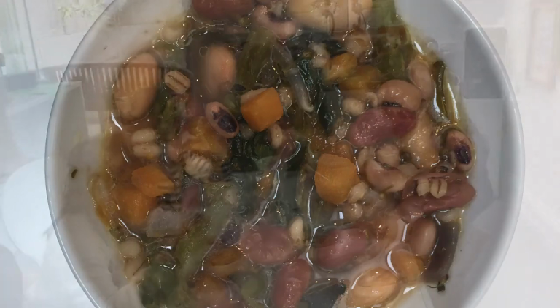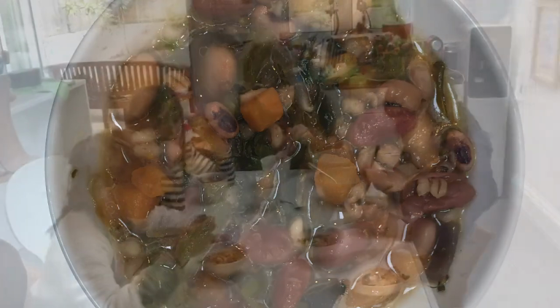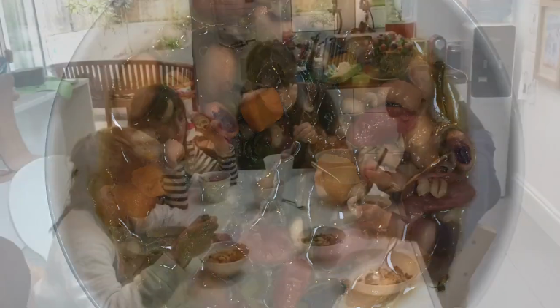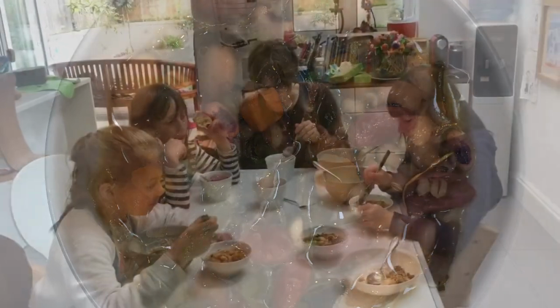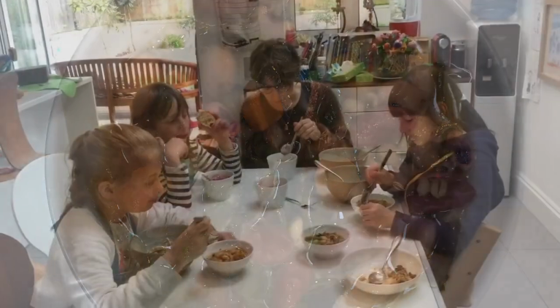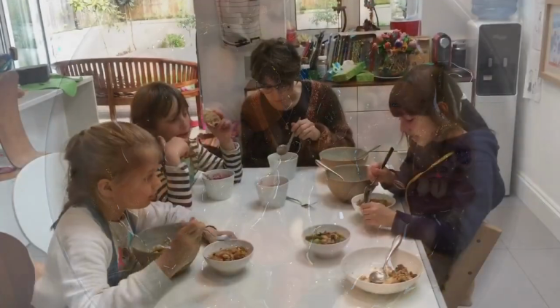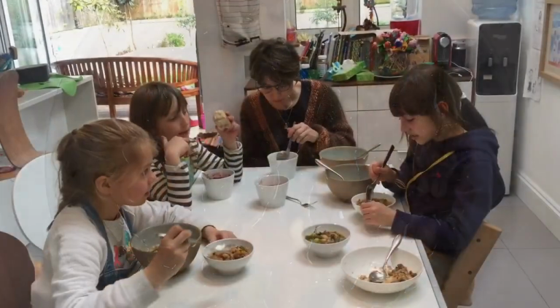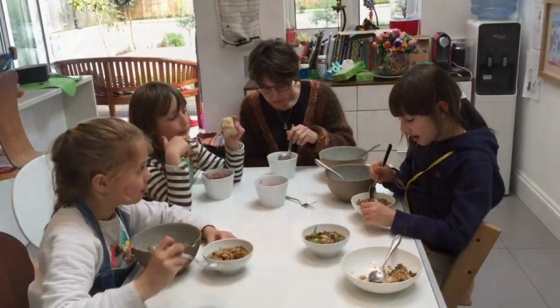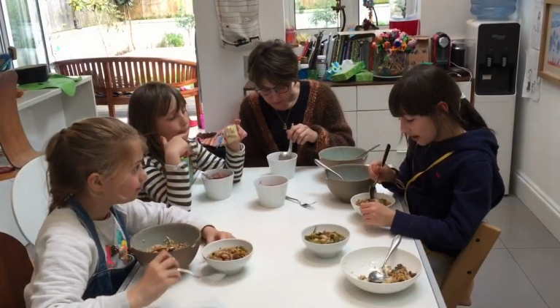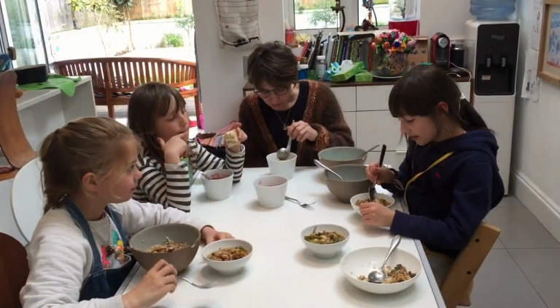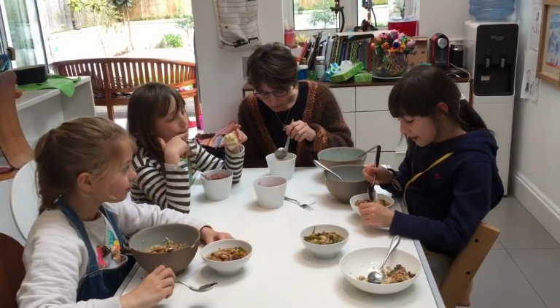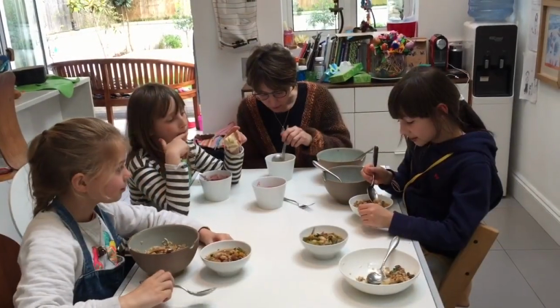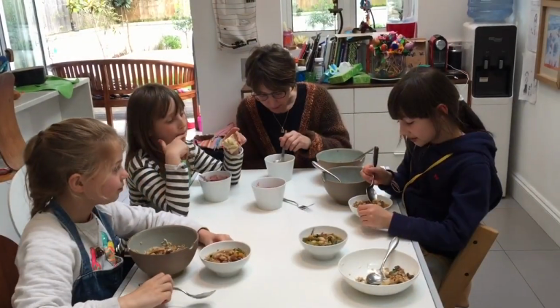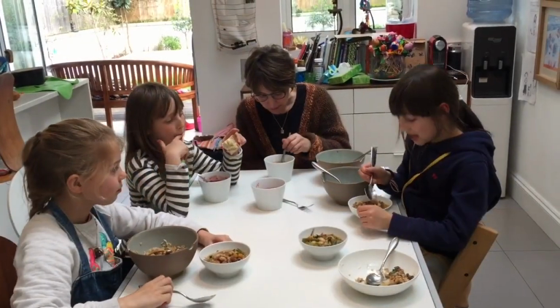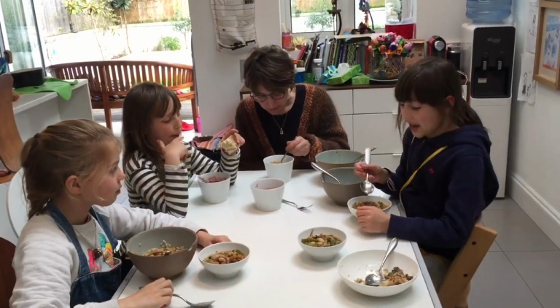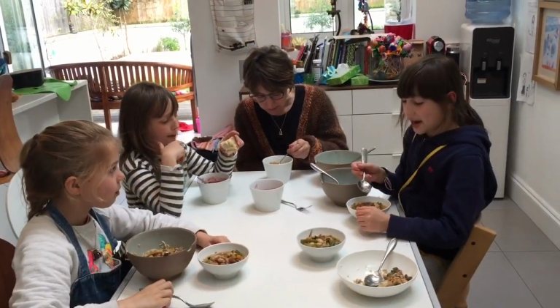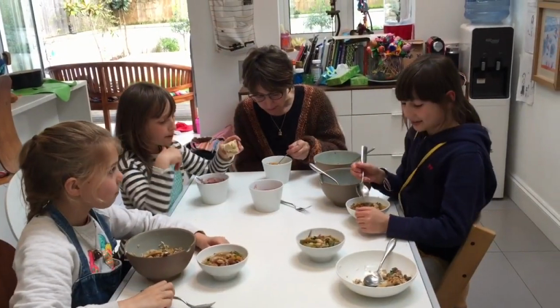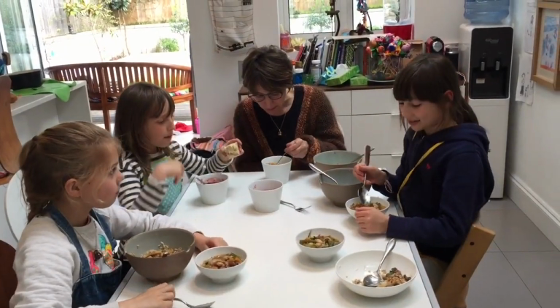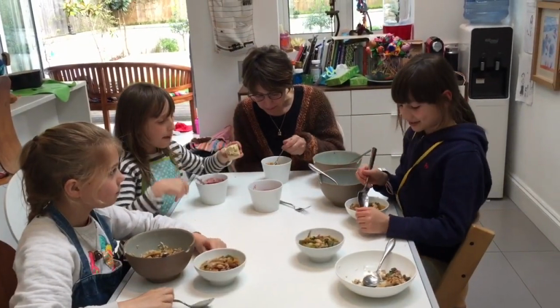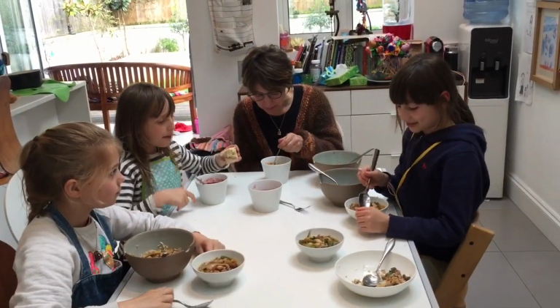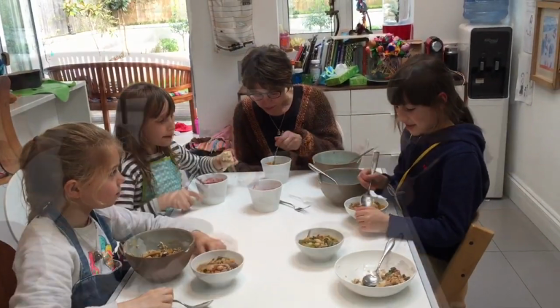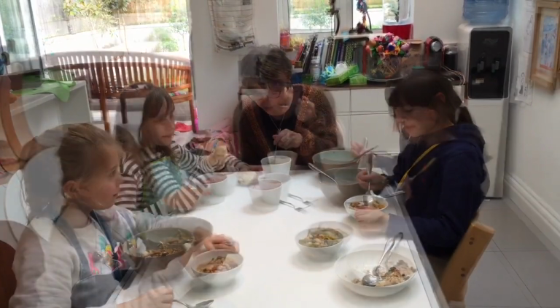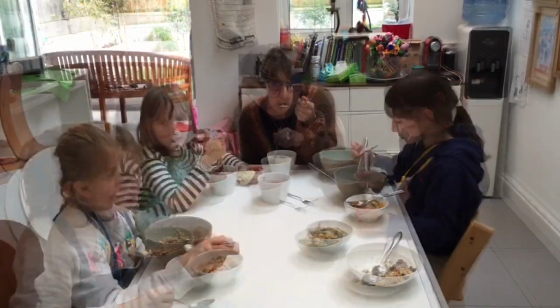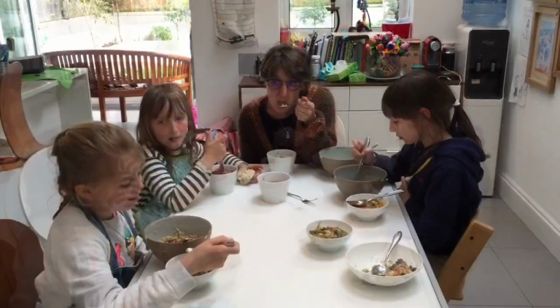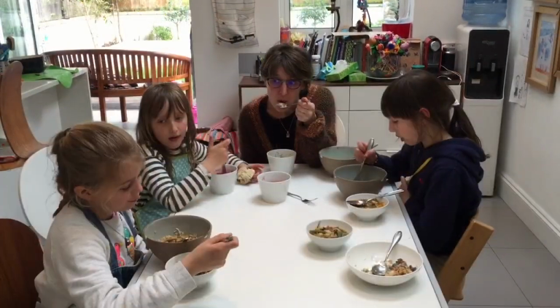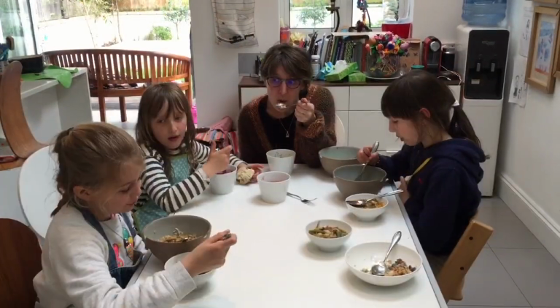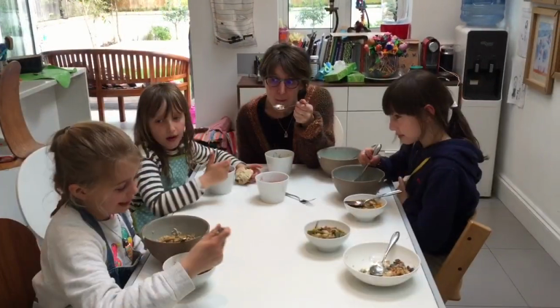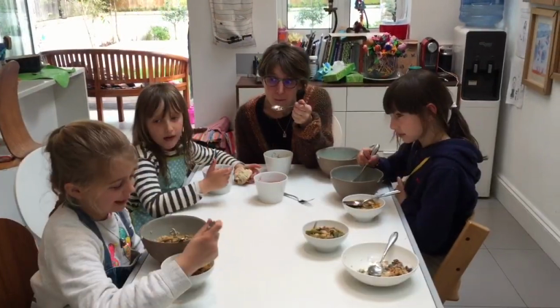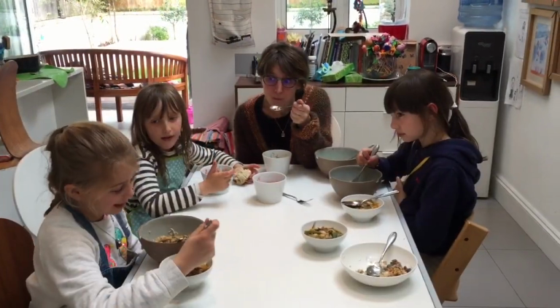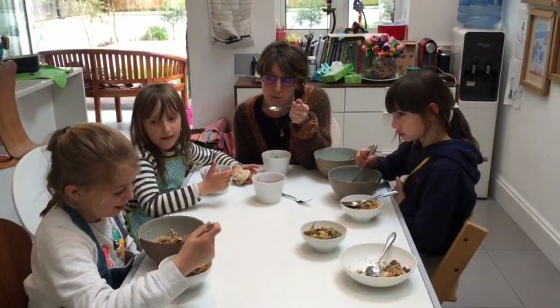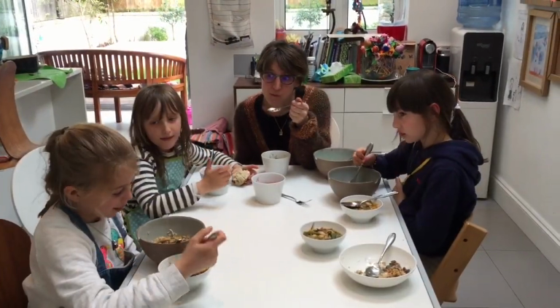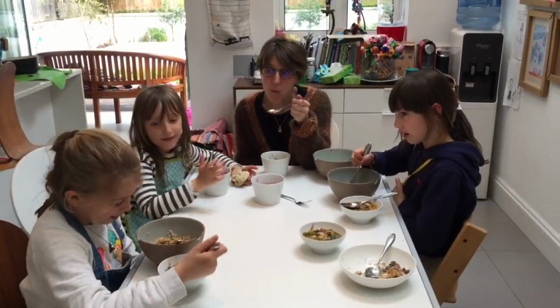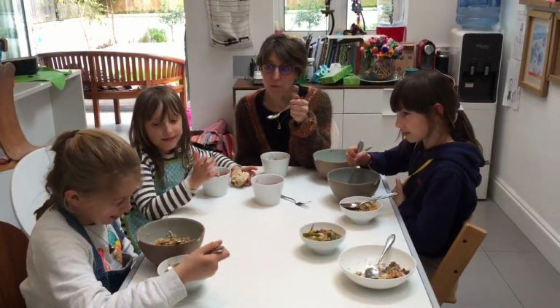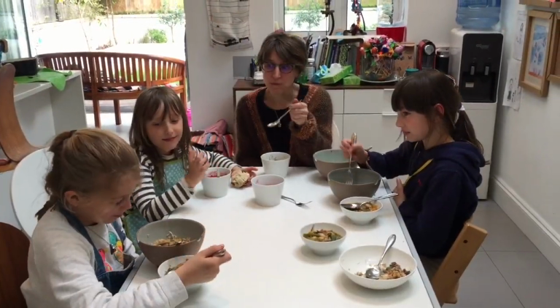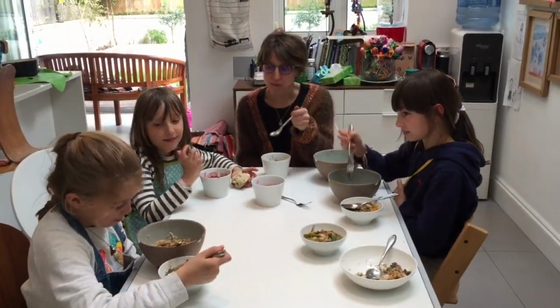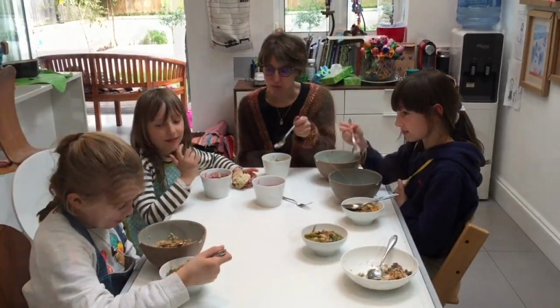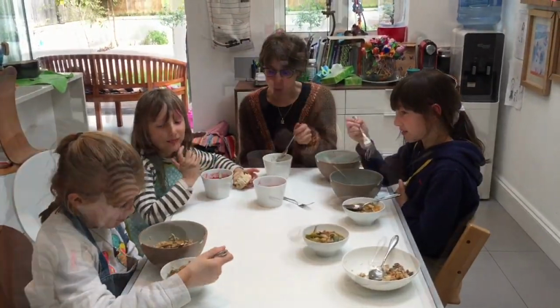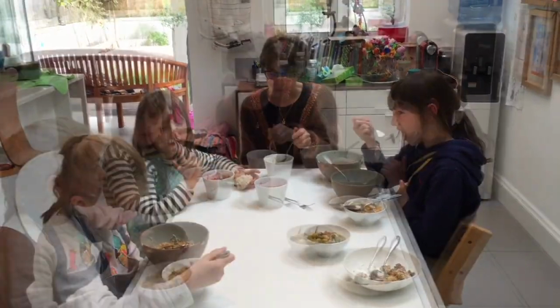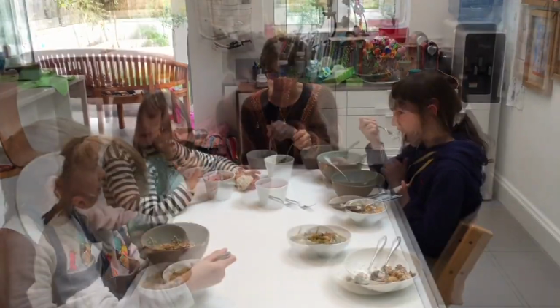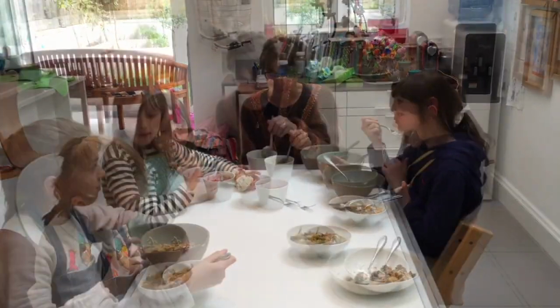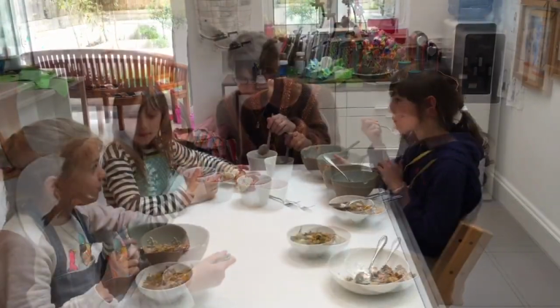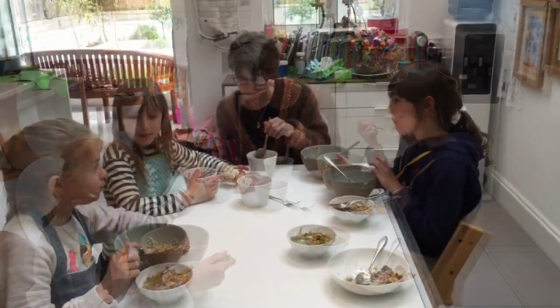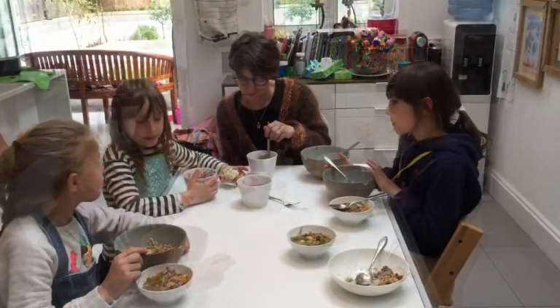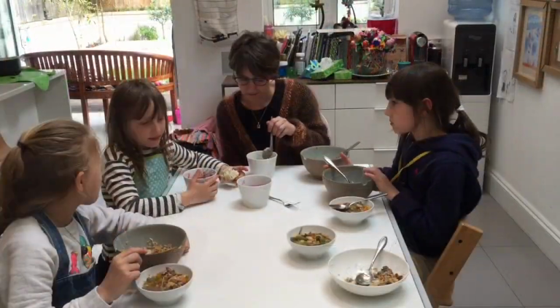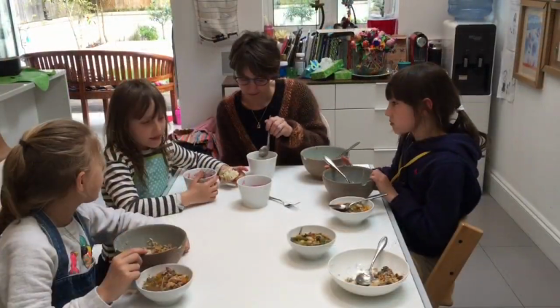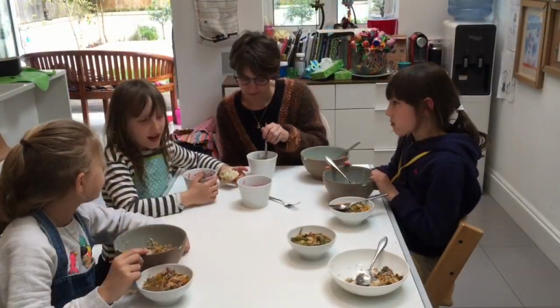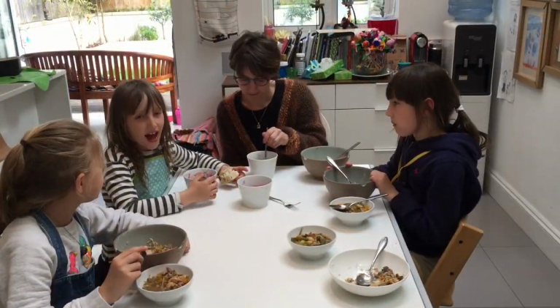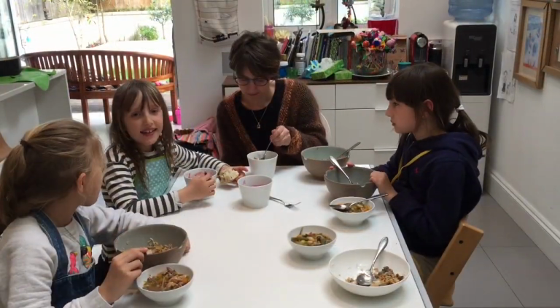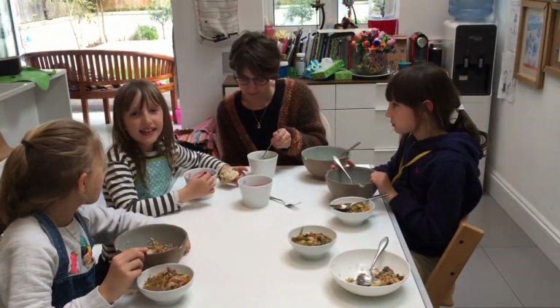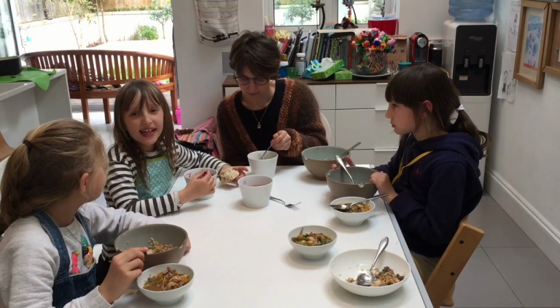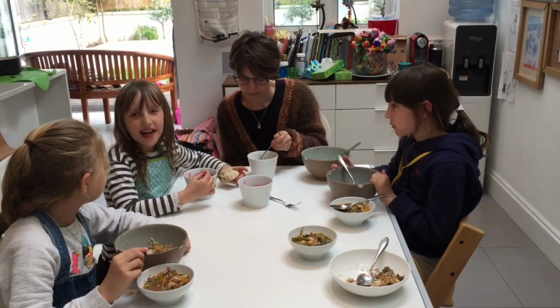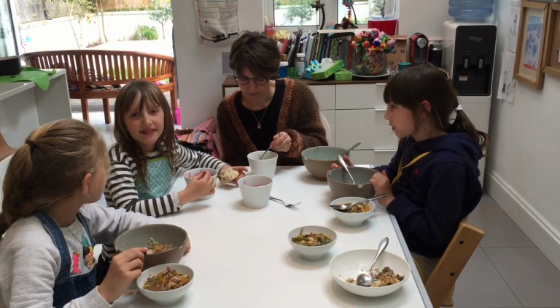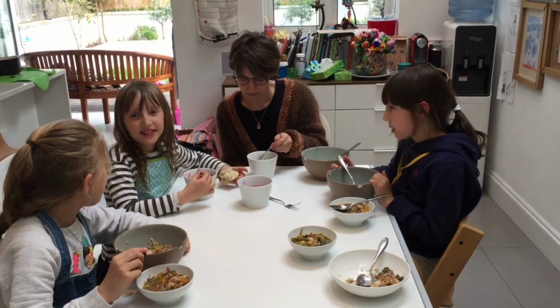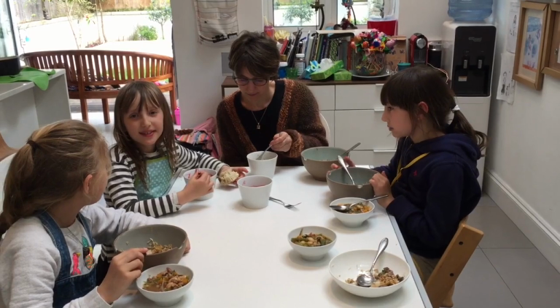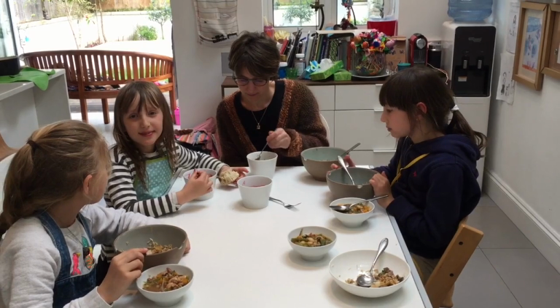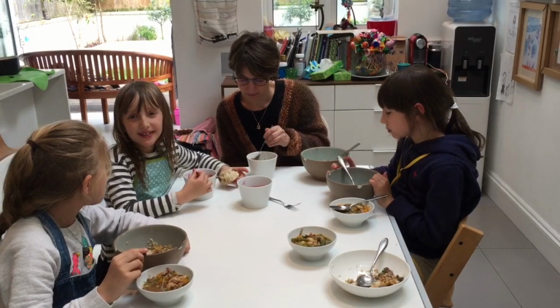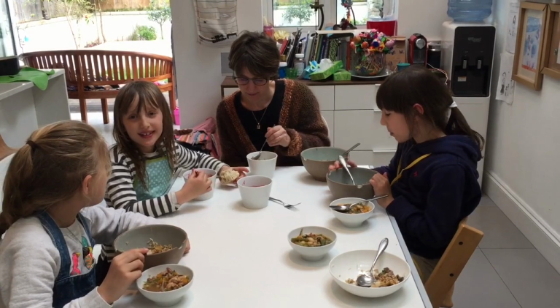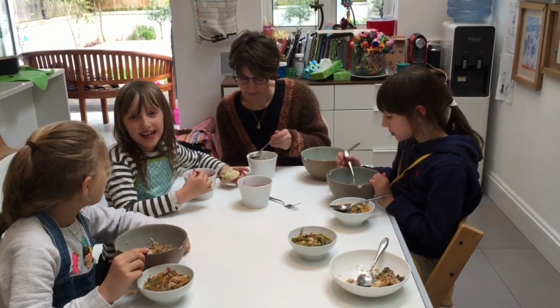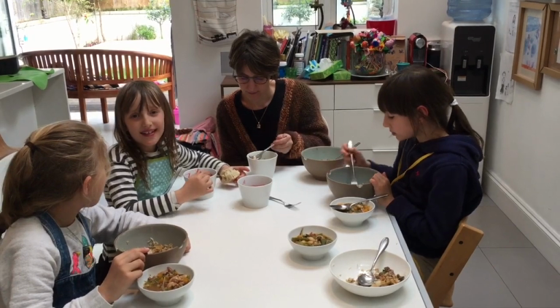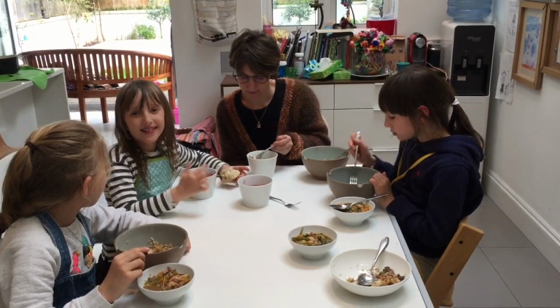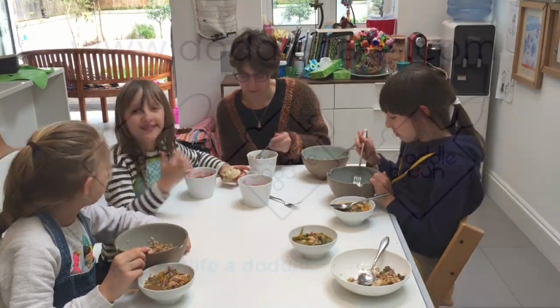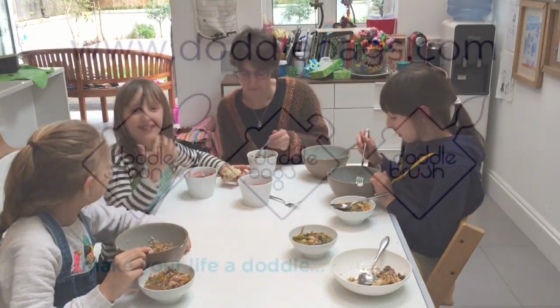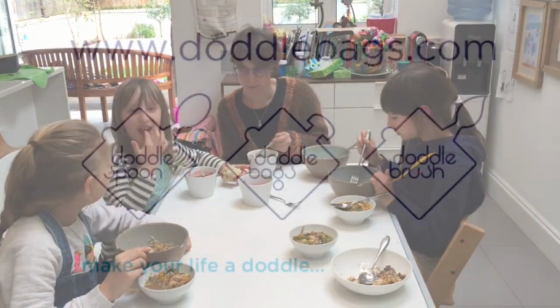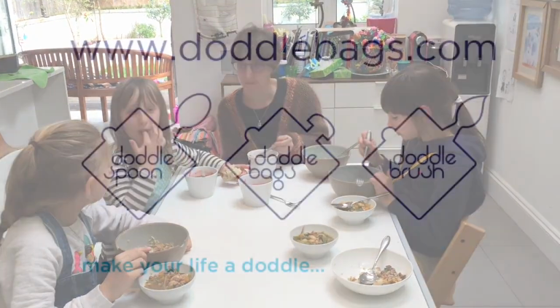10 out of 10, I really like it. I think the average is 10 out of 10.